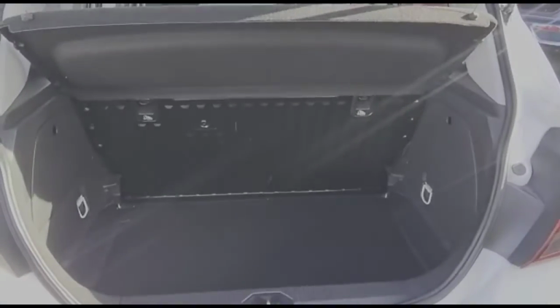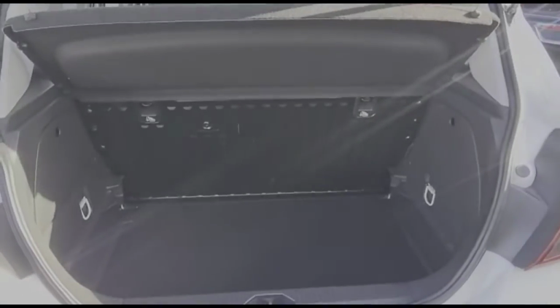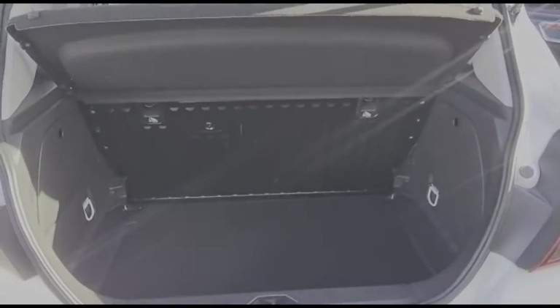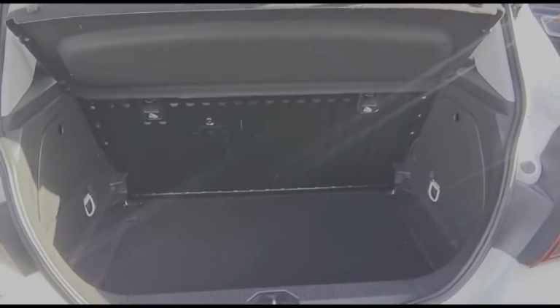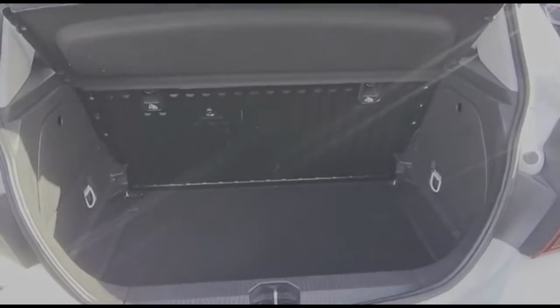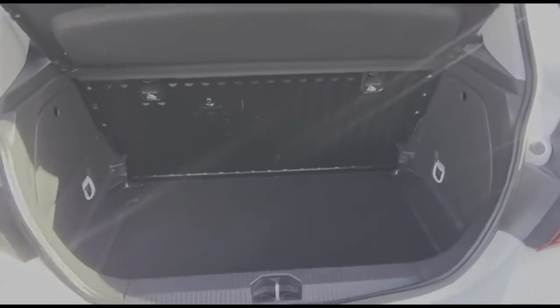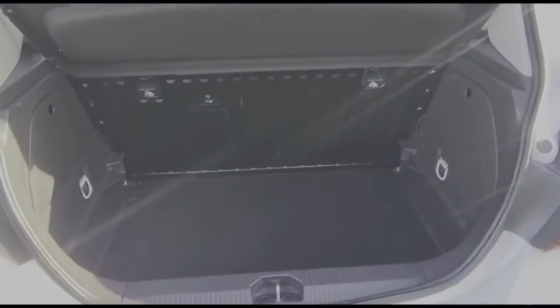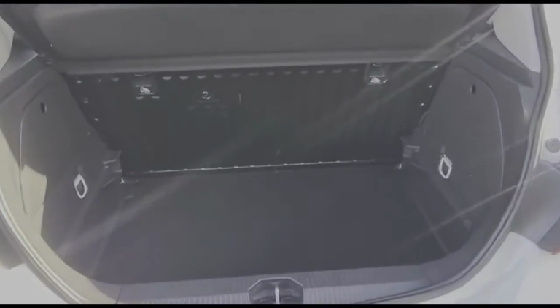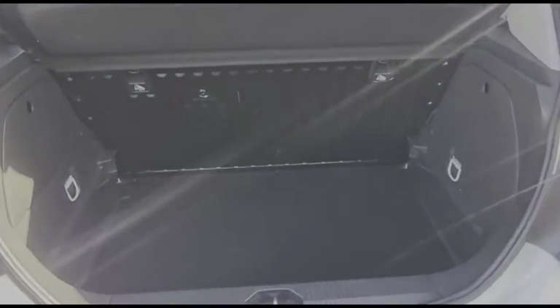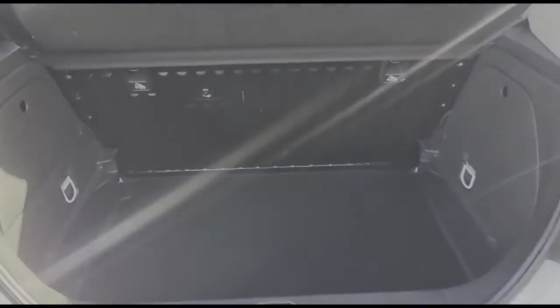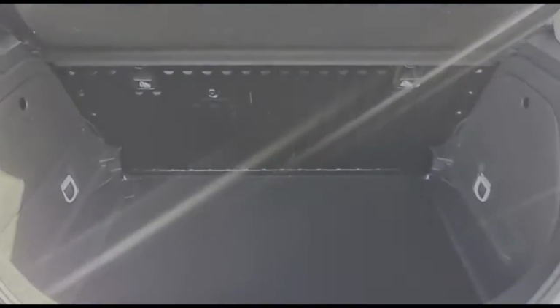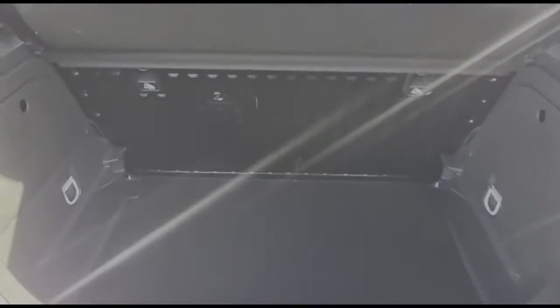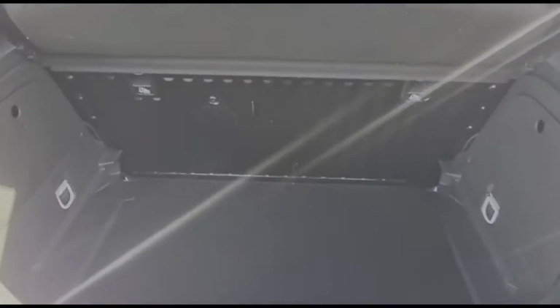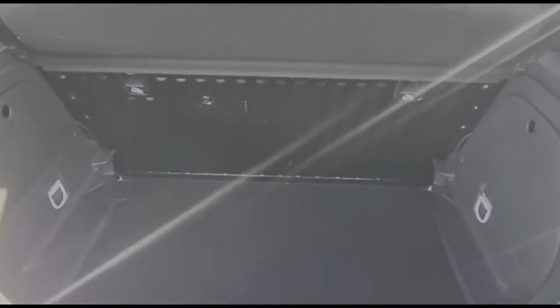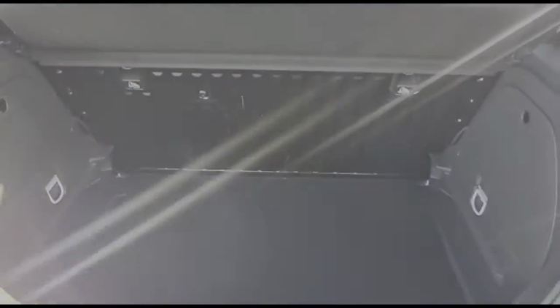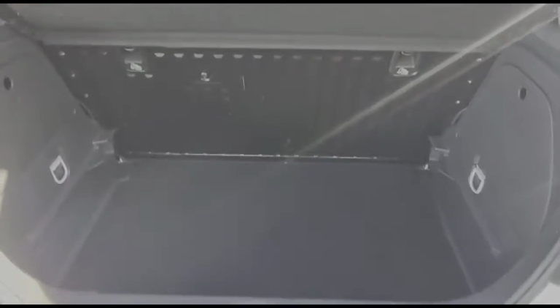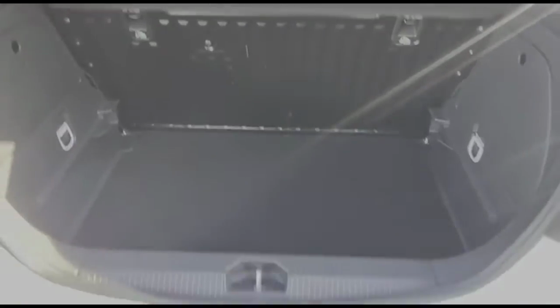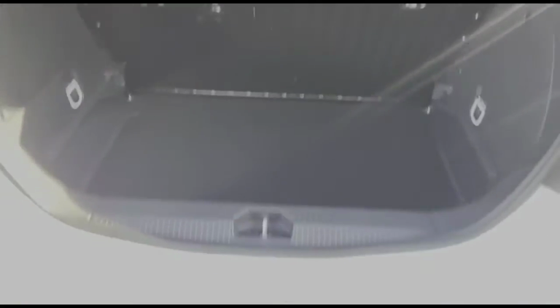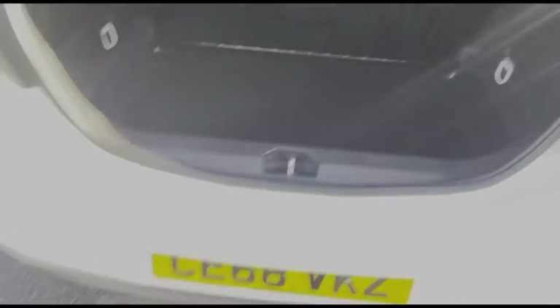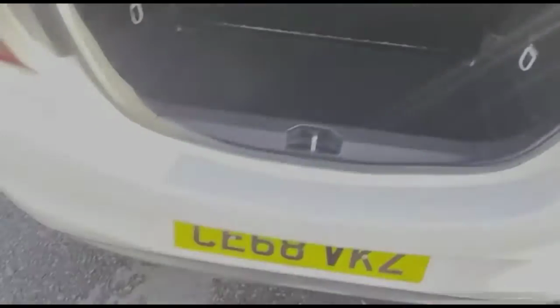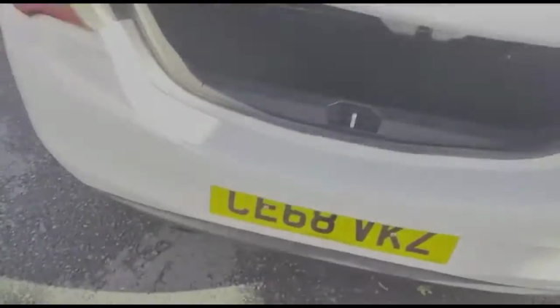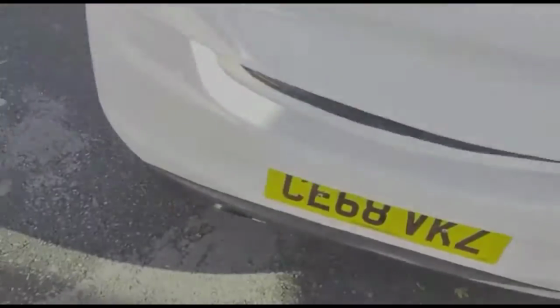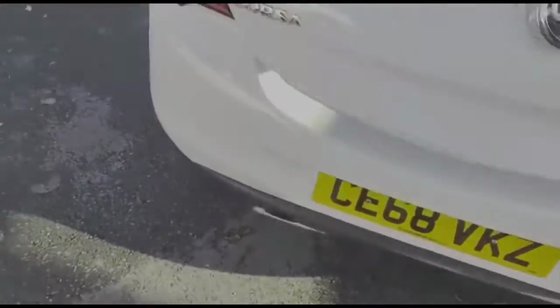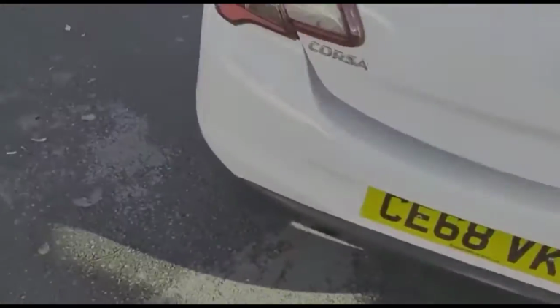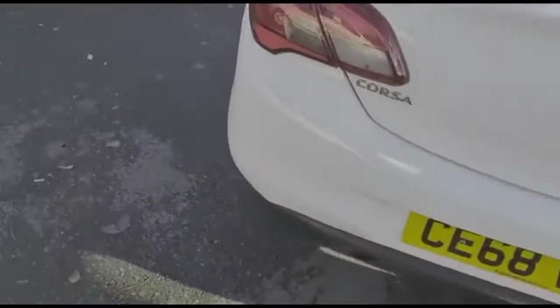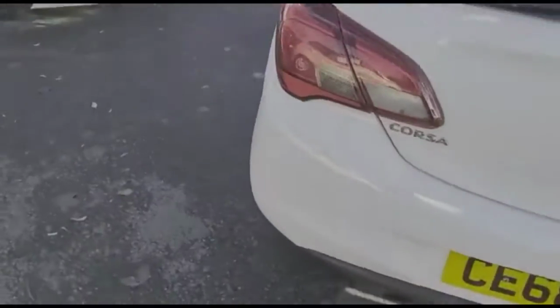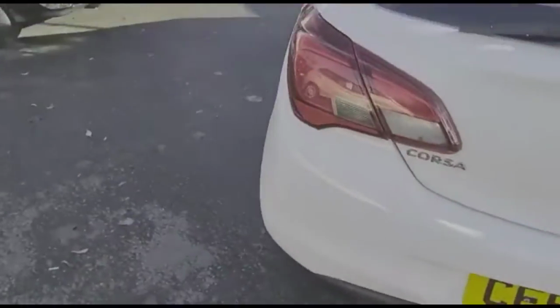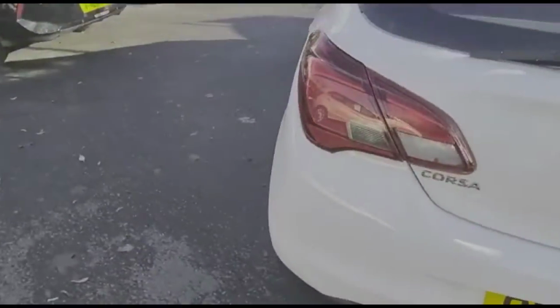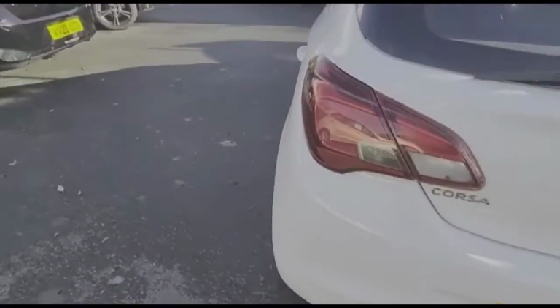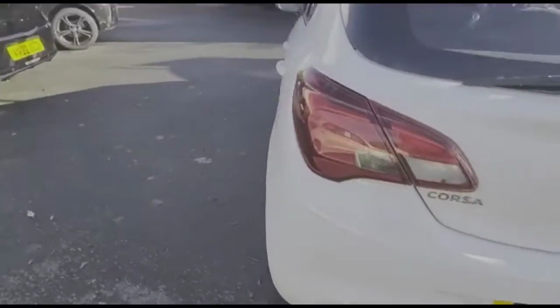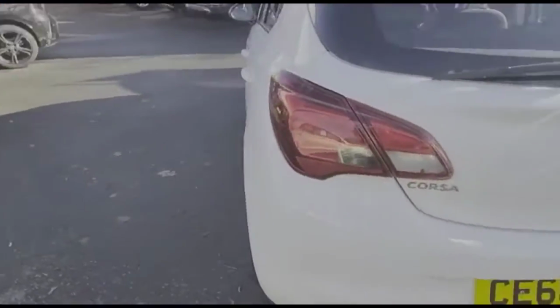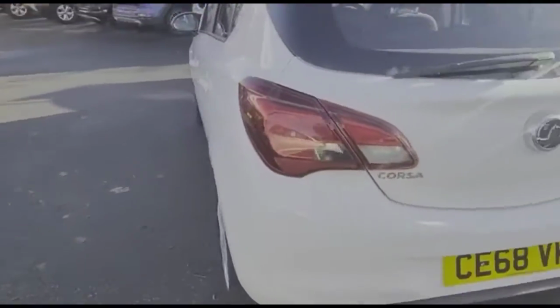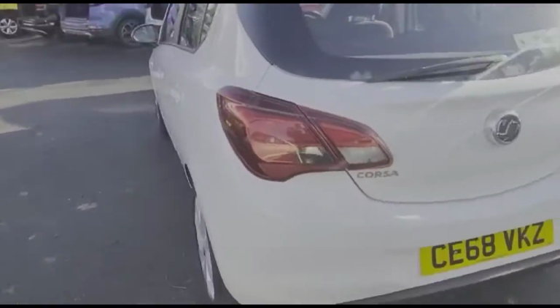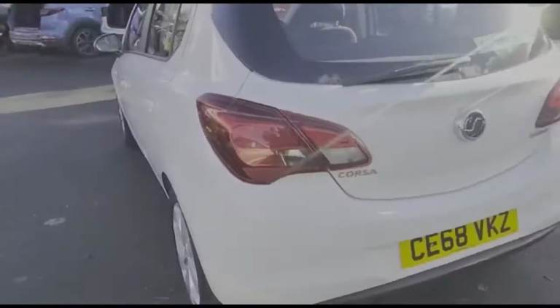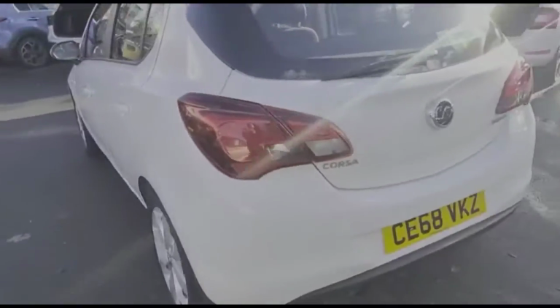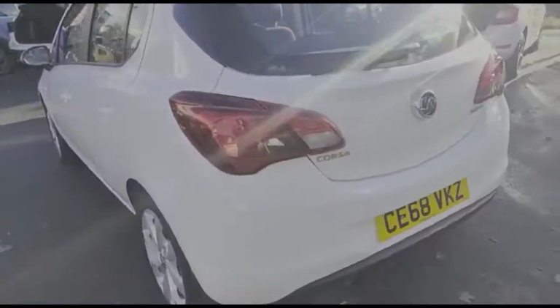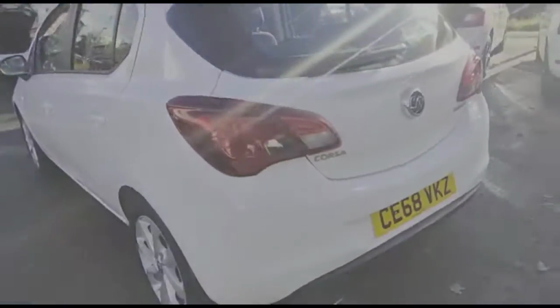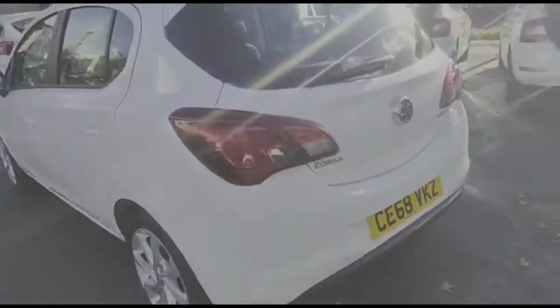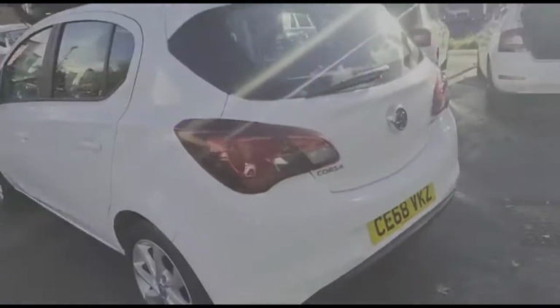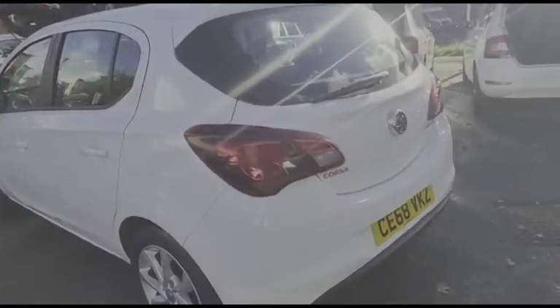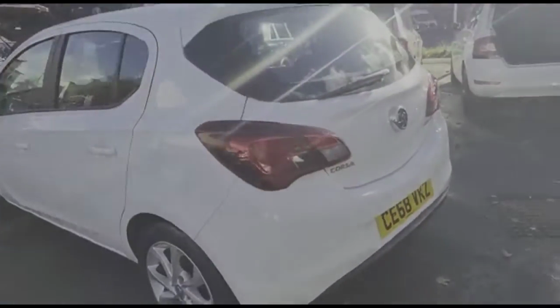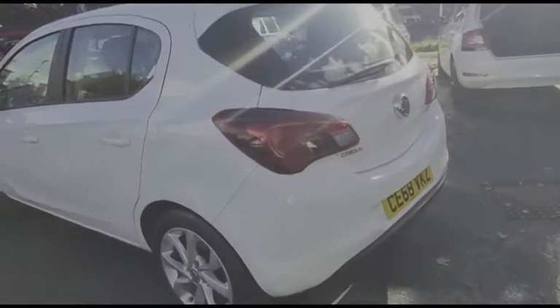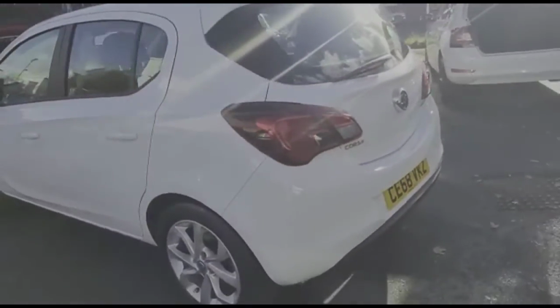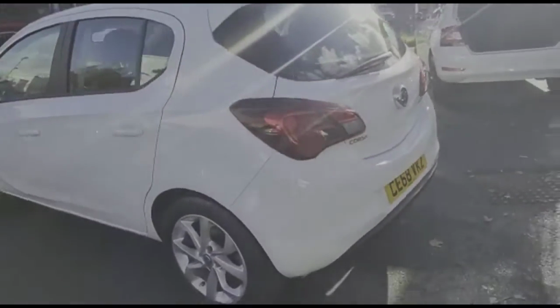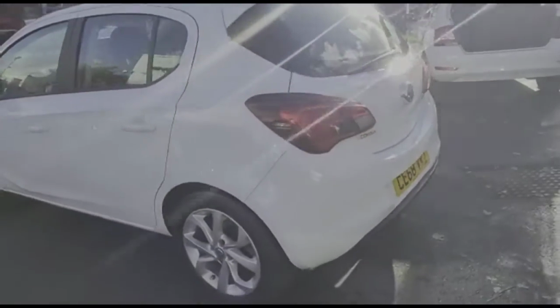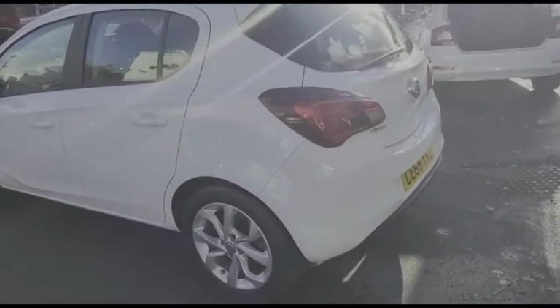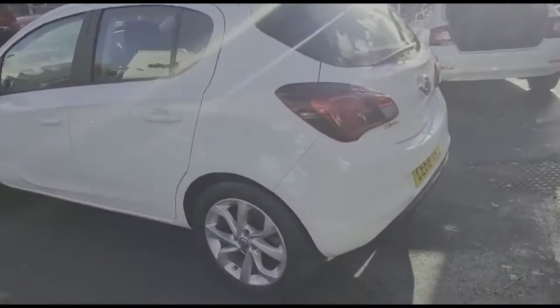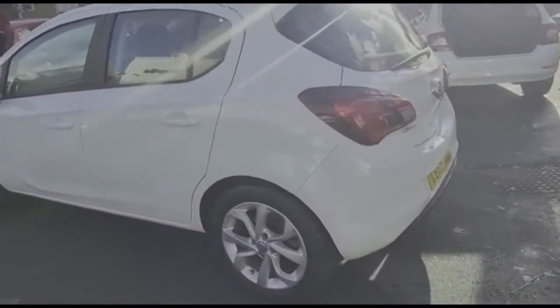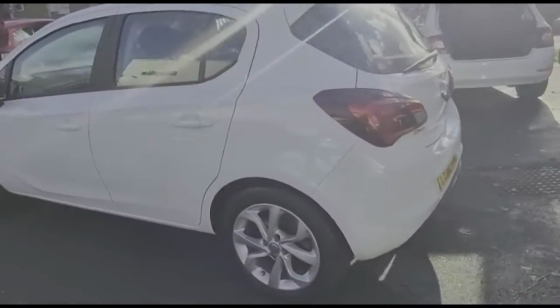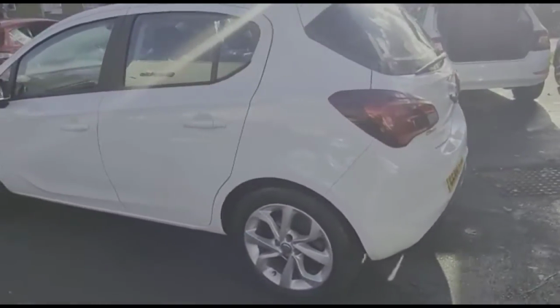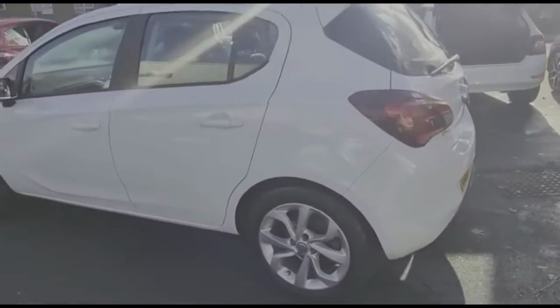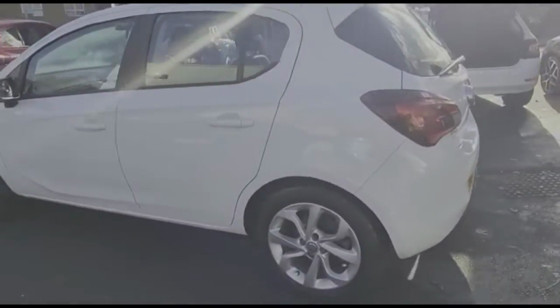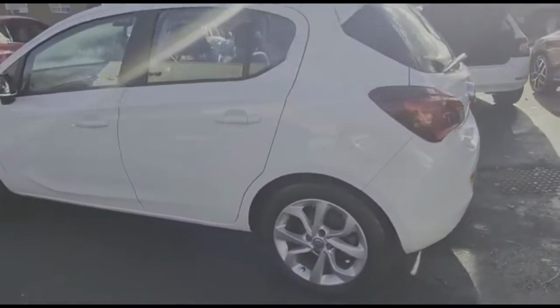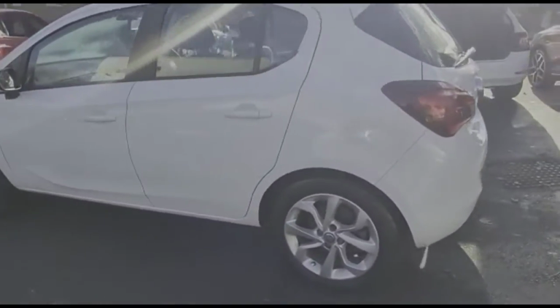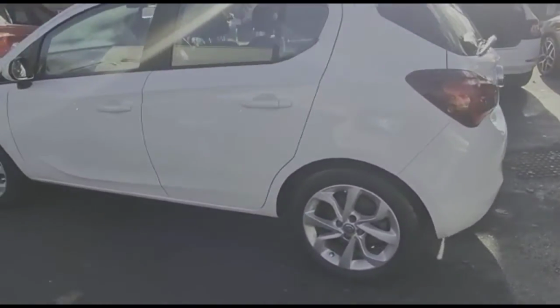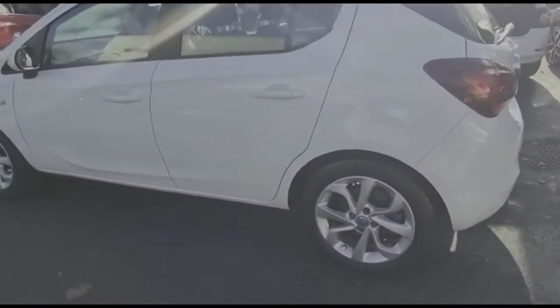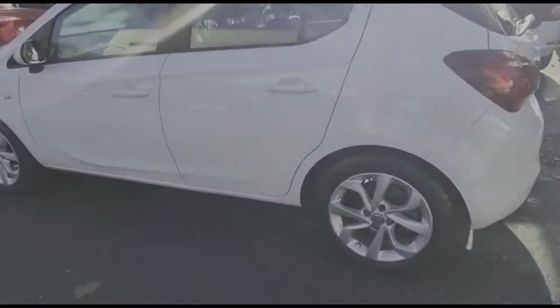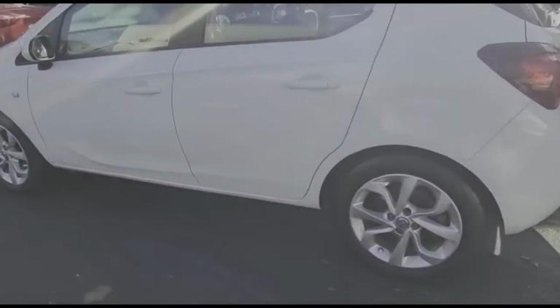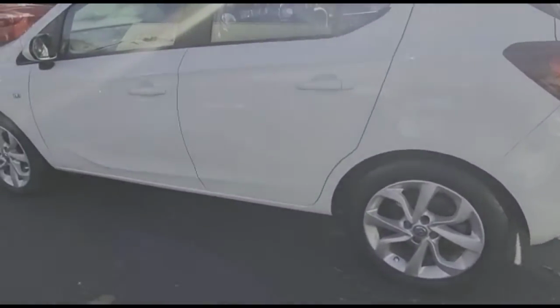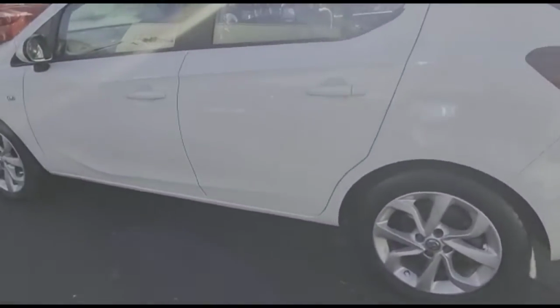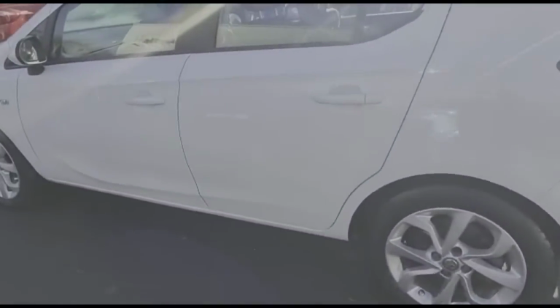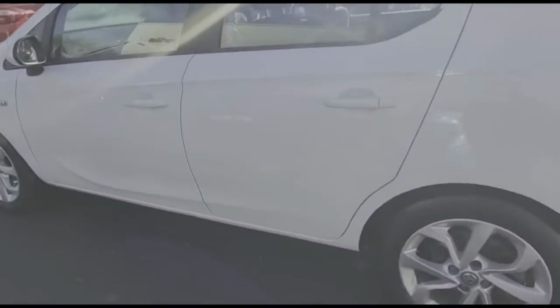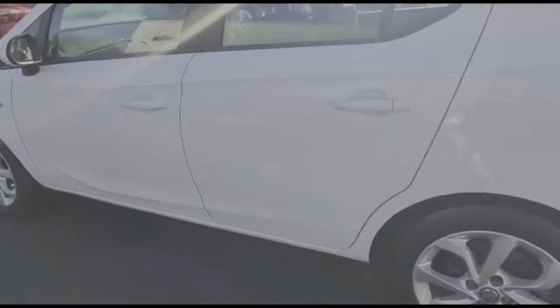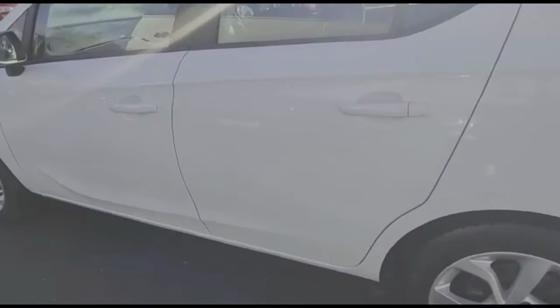It has a very spacious boot with a folding rear seat. As we continue round, there are high-level LED brake lights and 16-inch alloy wheels.